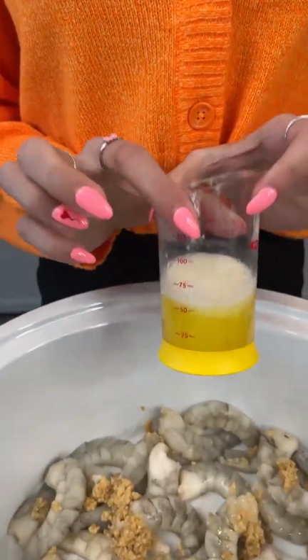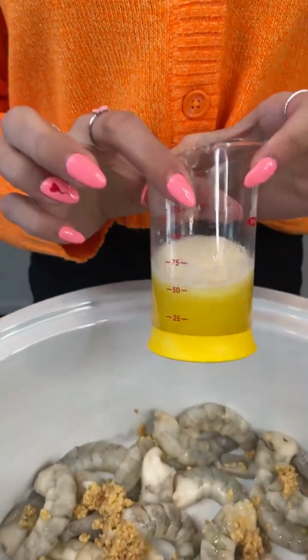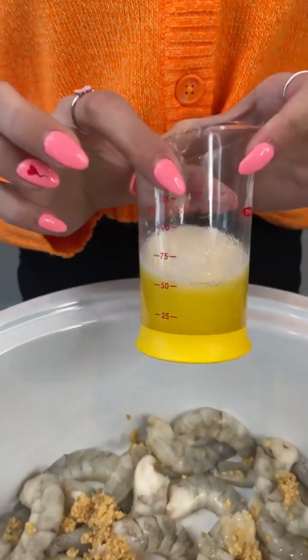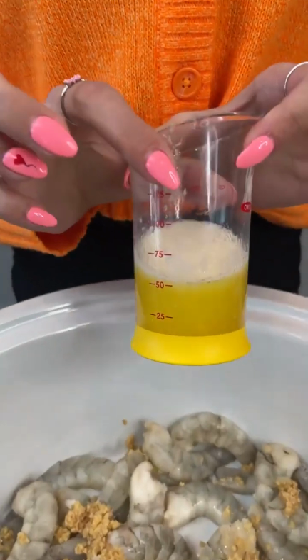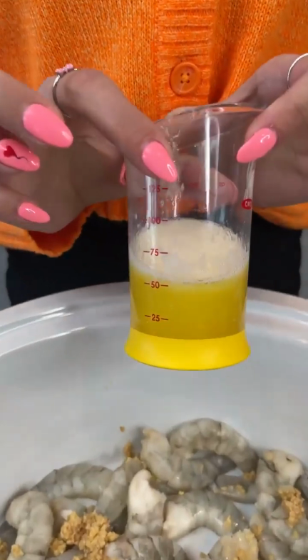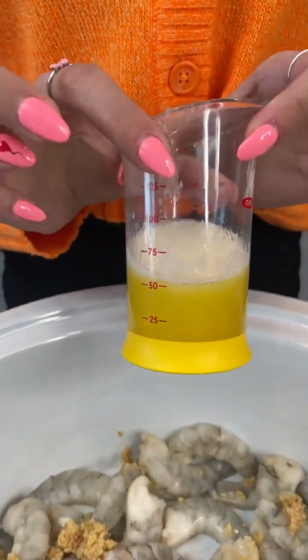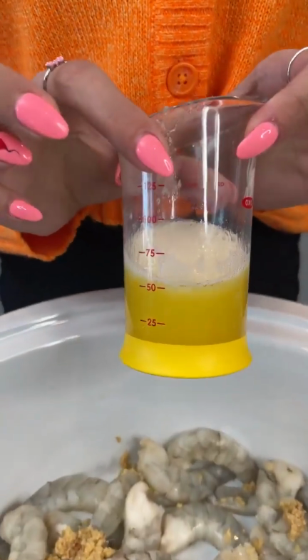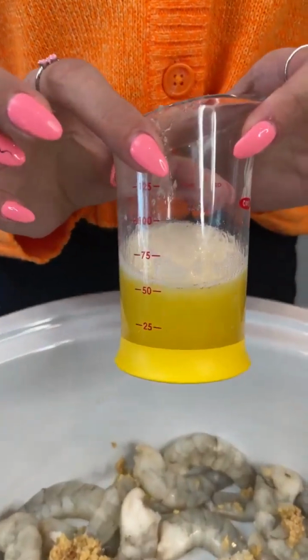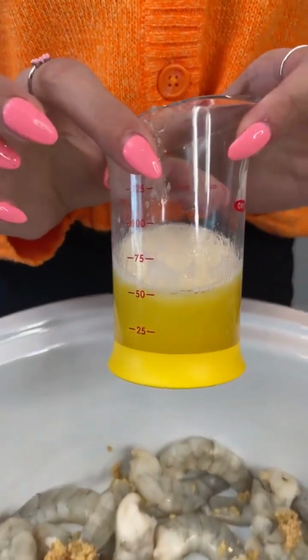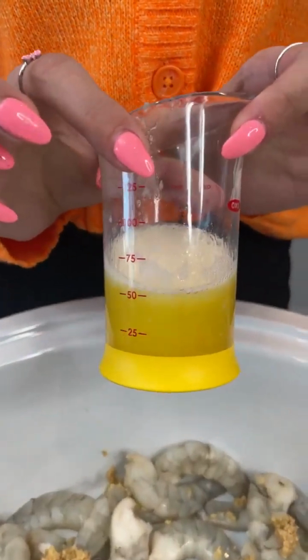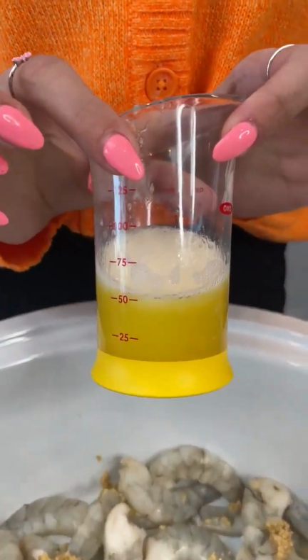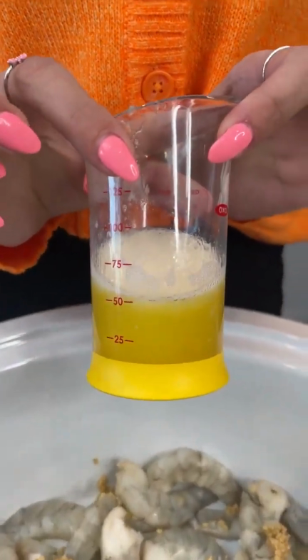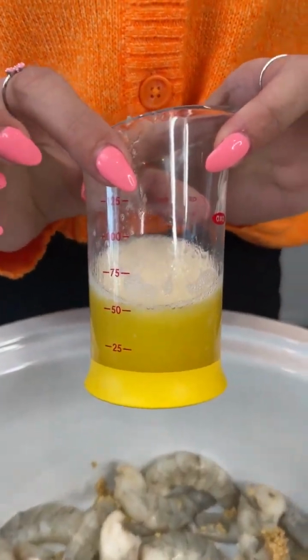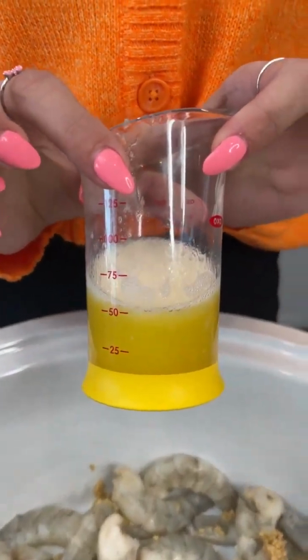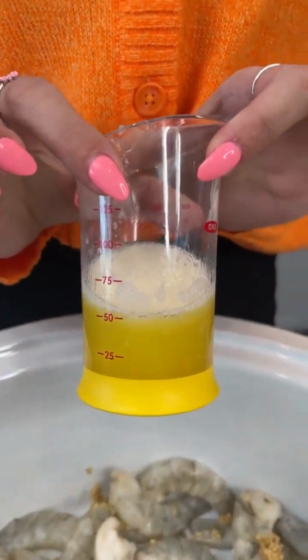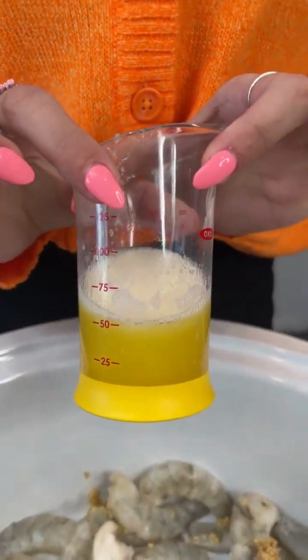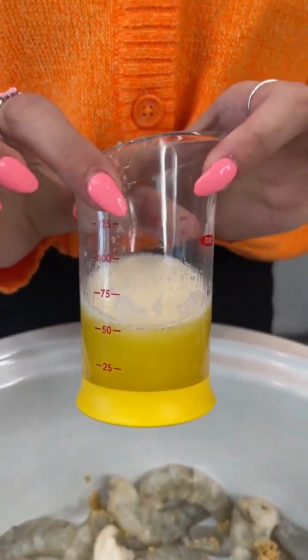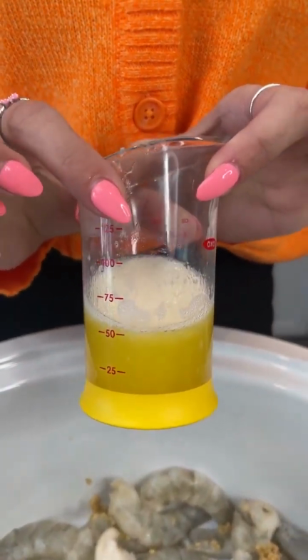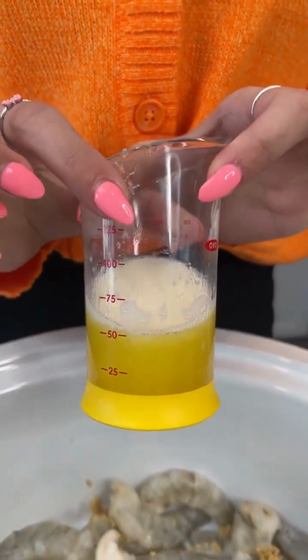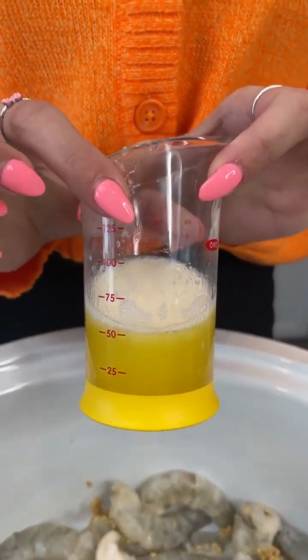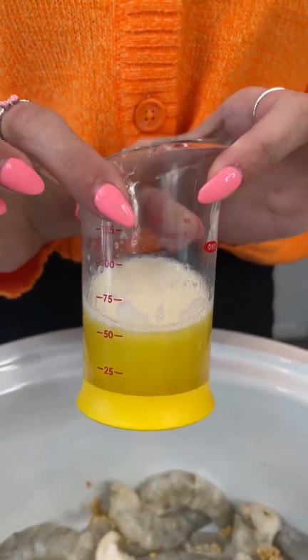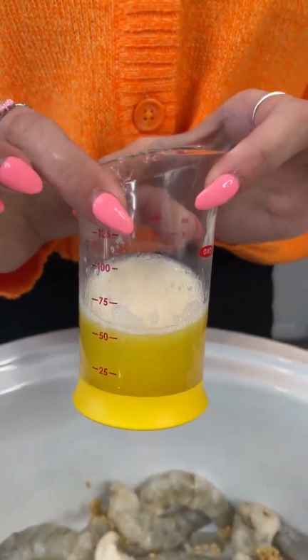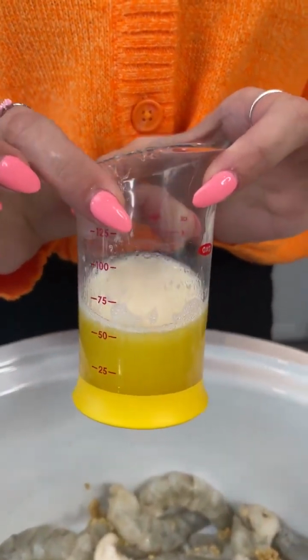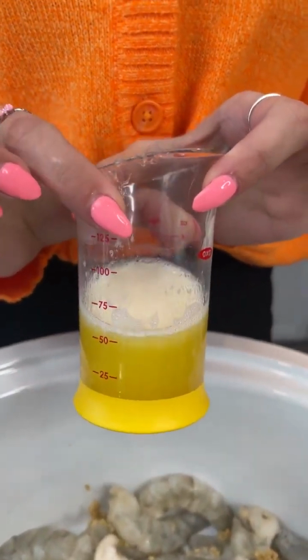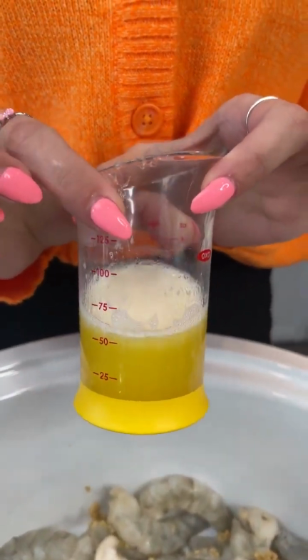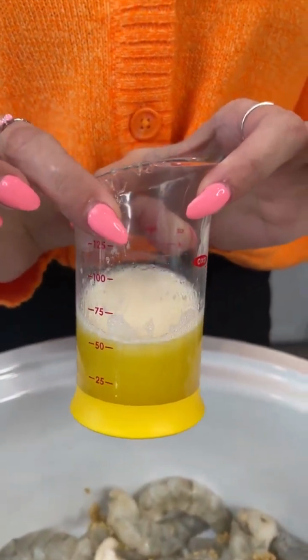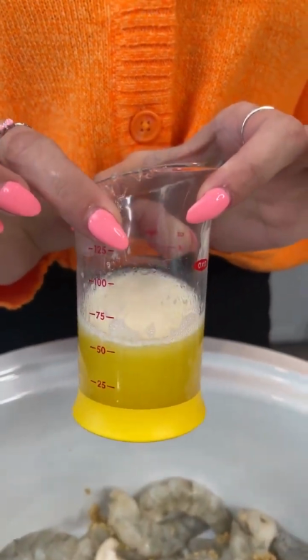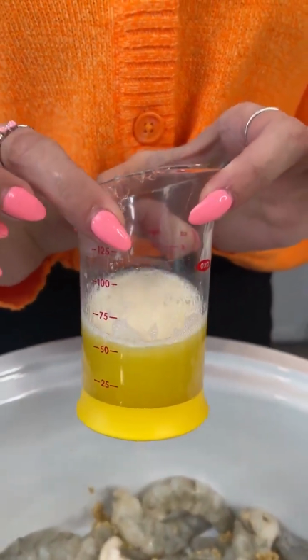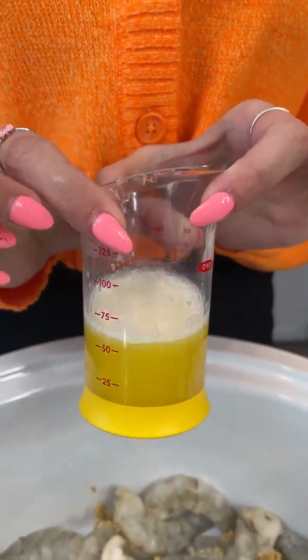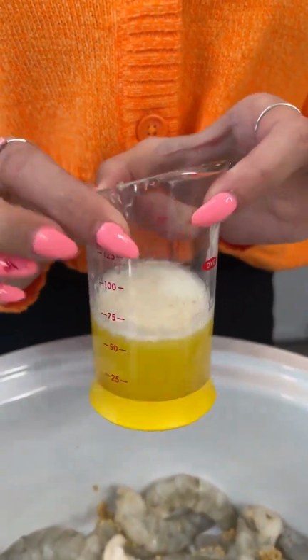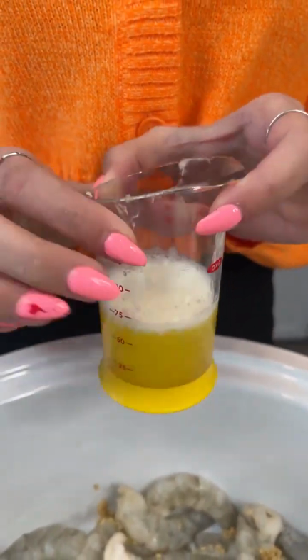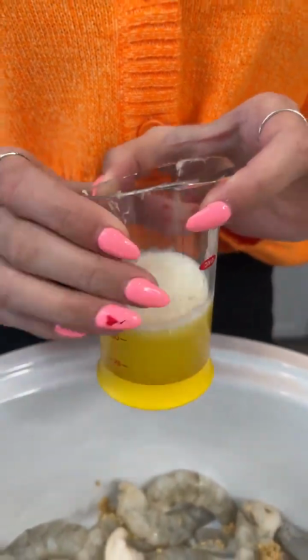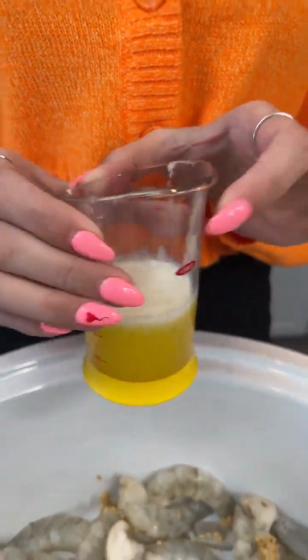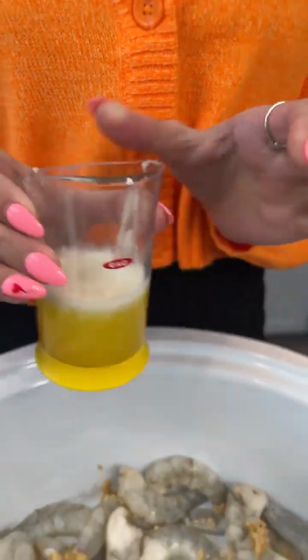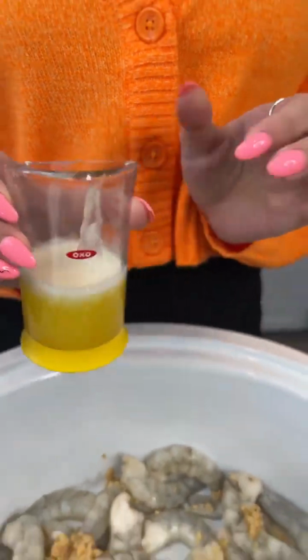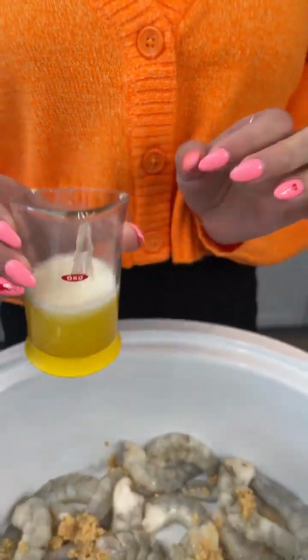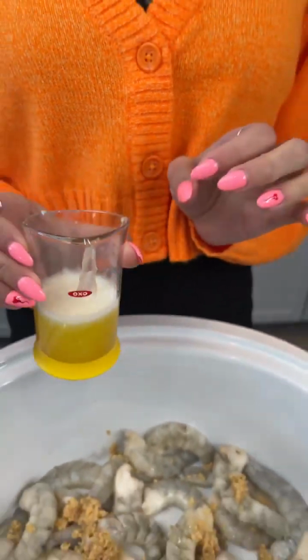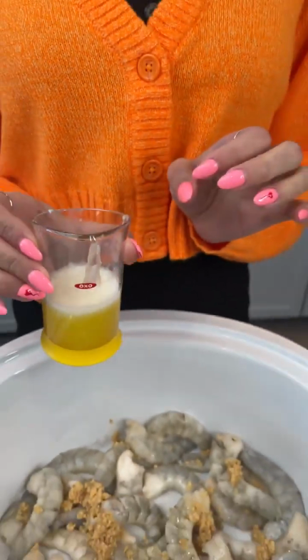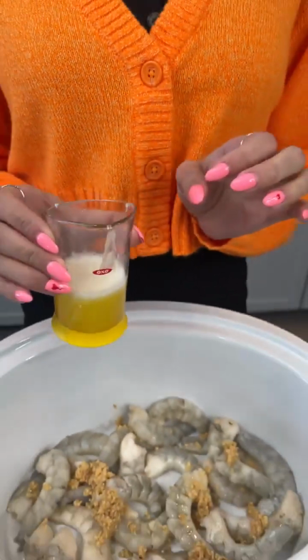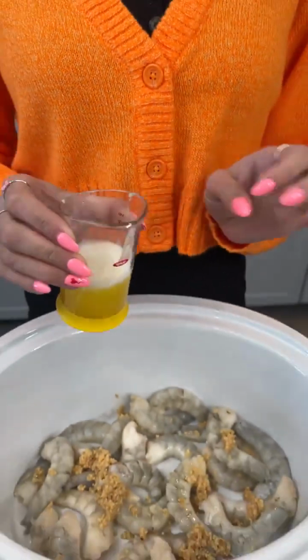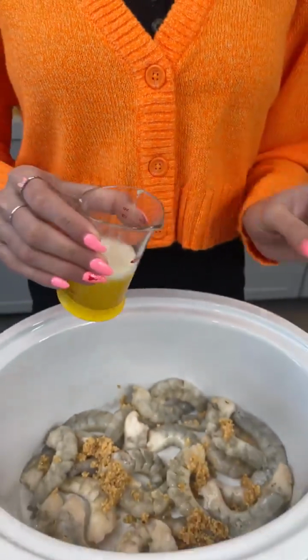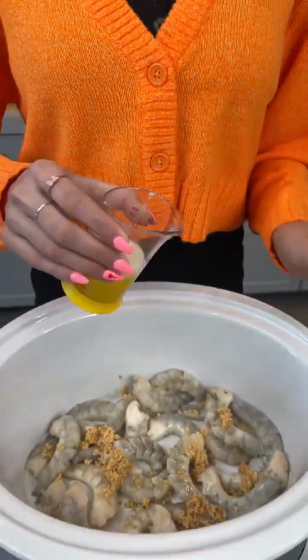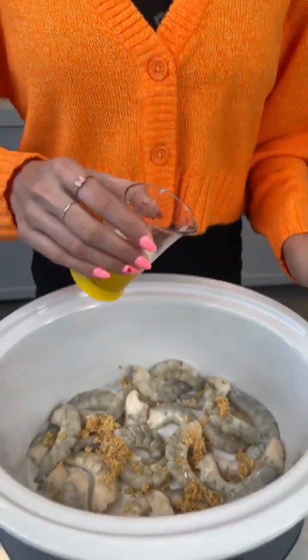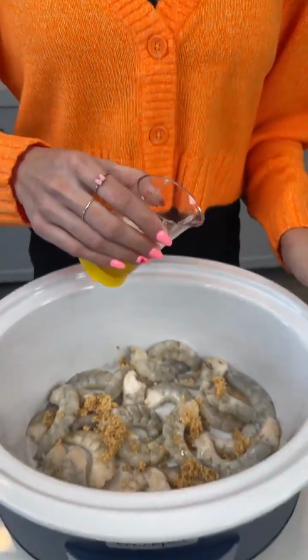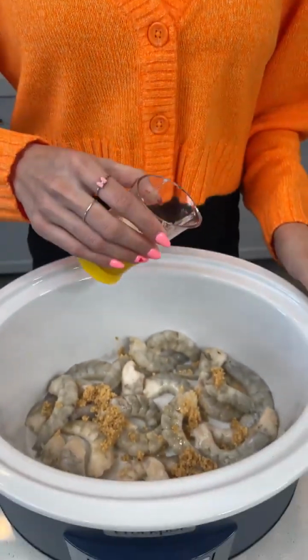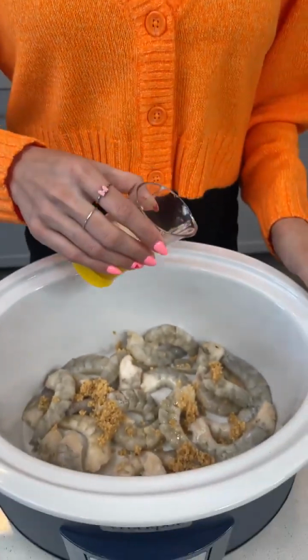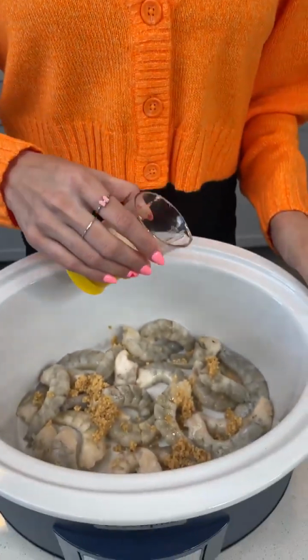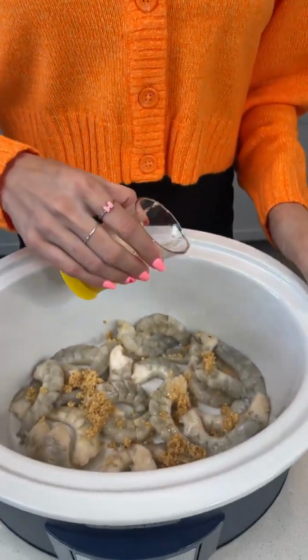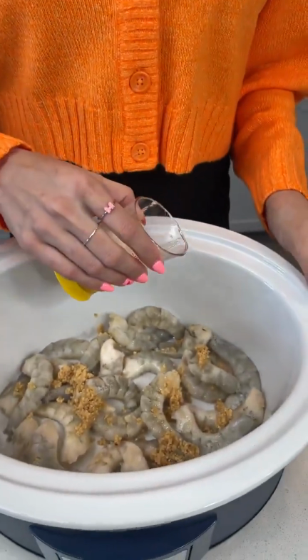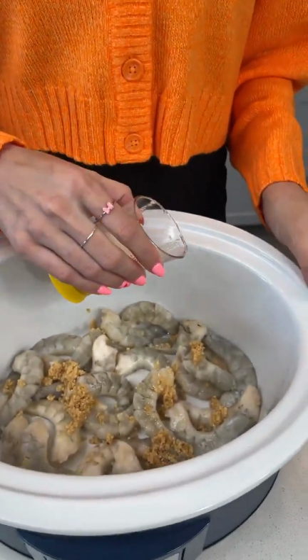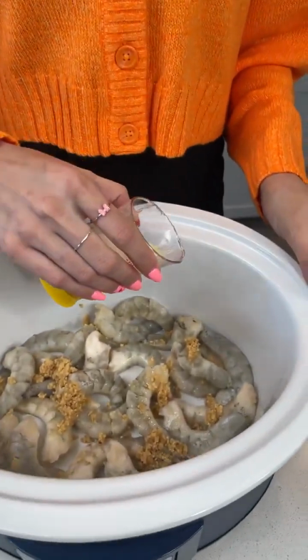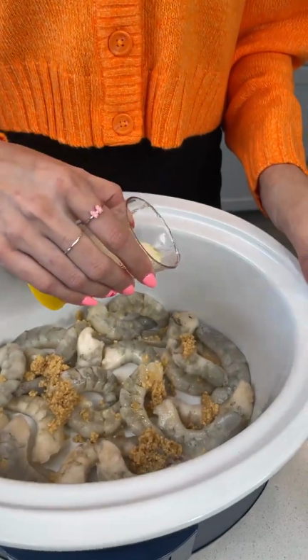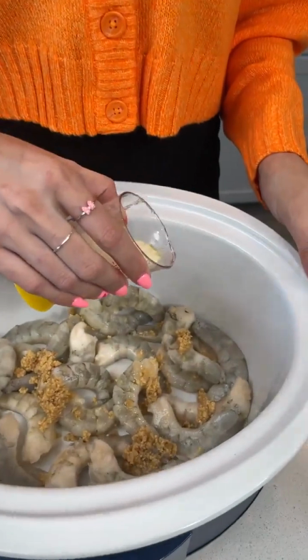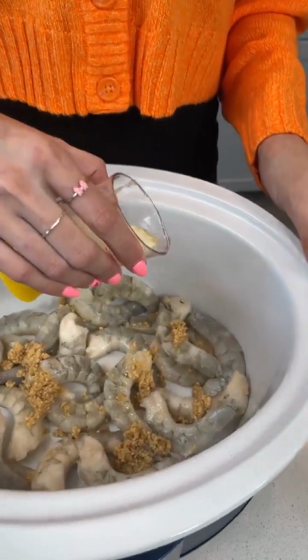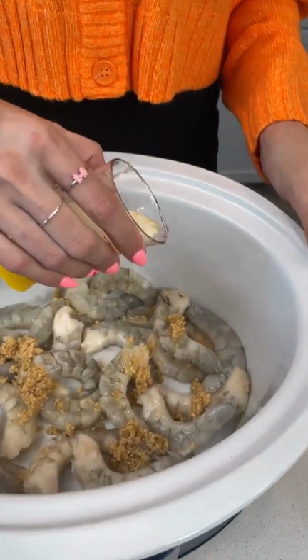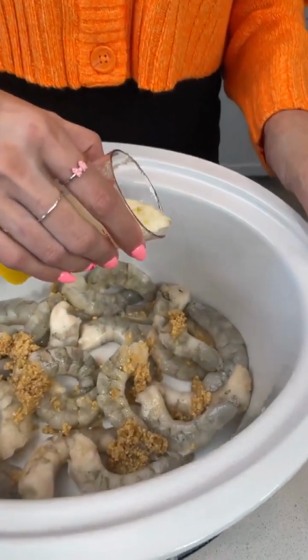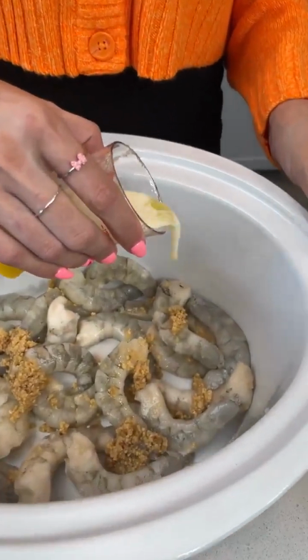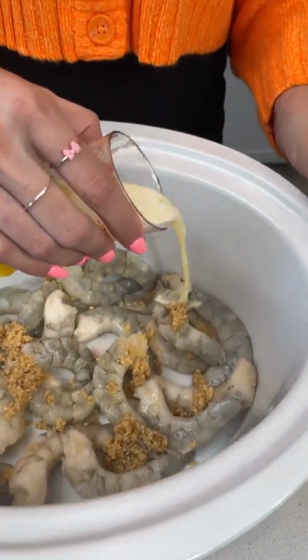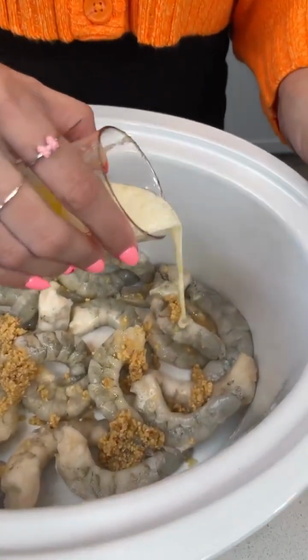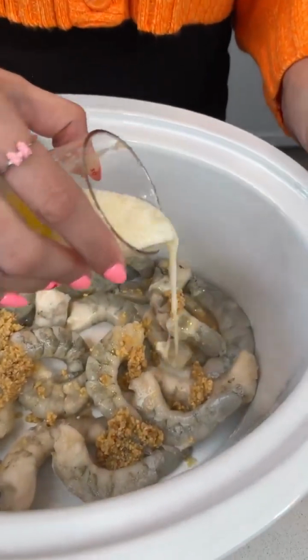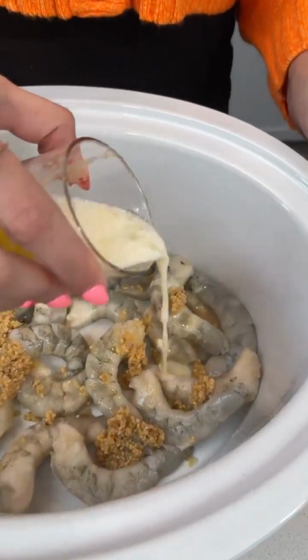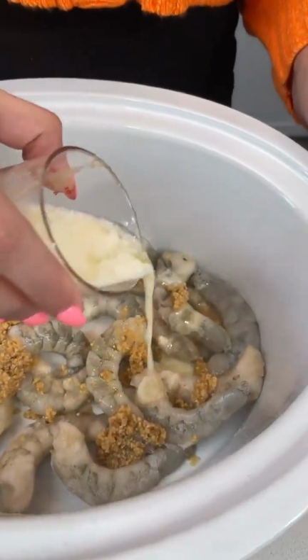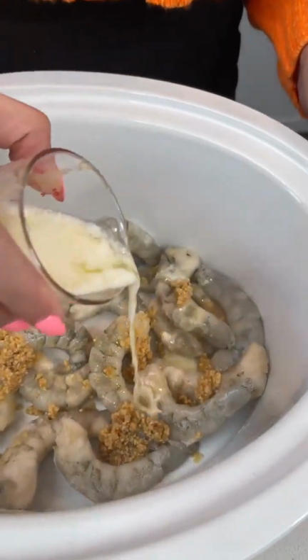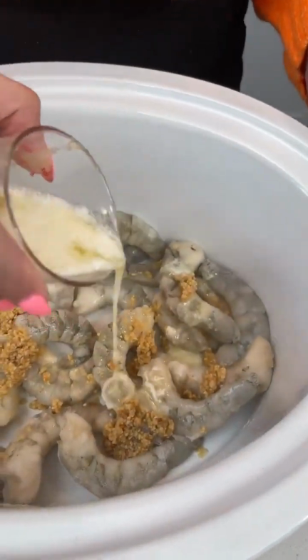We're going to add about a fourth cup, which is half a stick of butter, melted right on top of the shrimp.